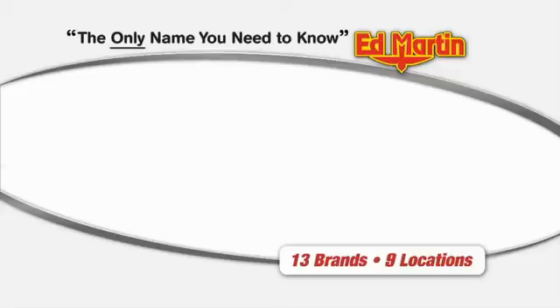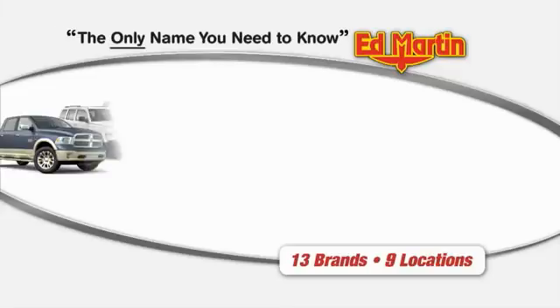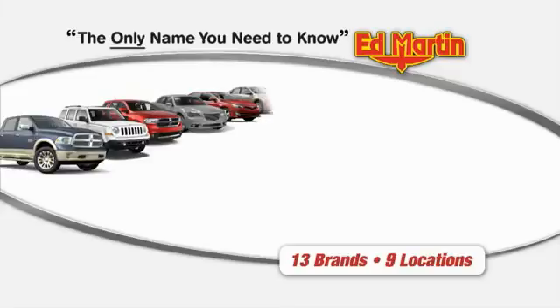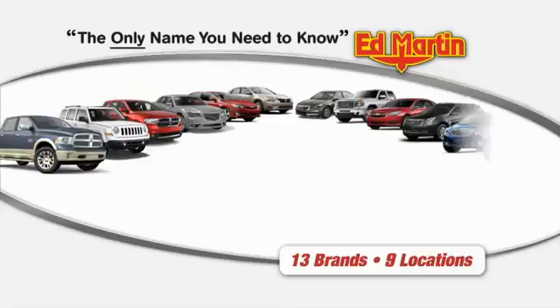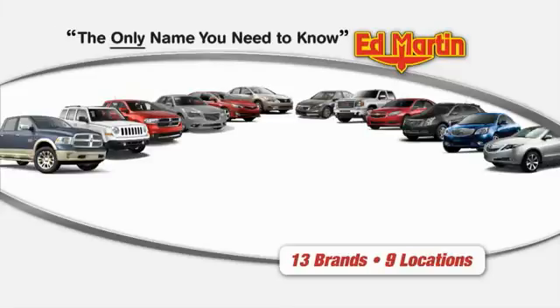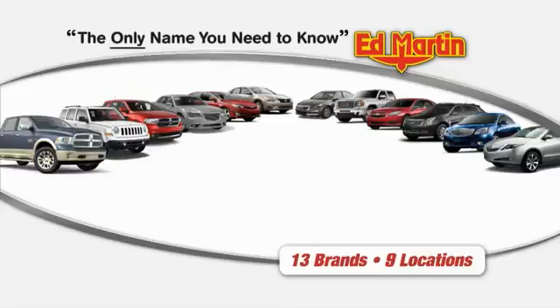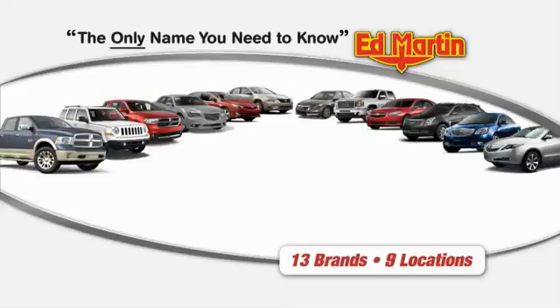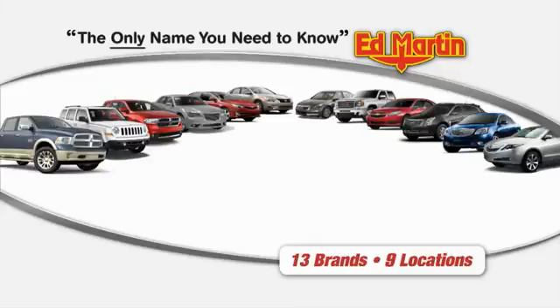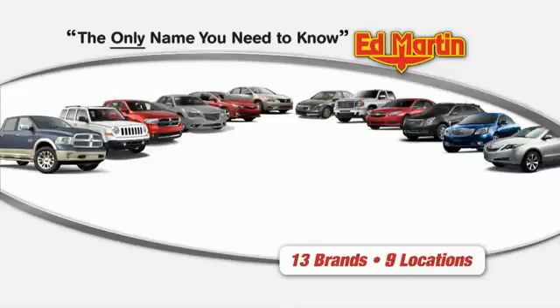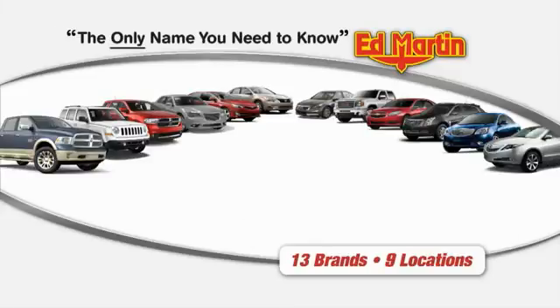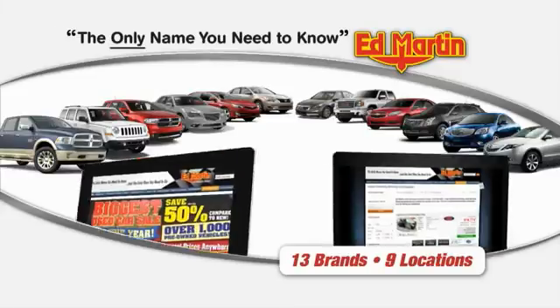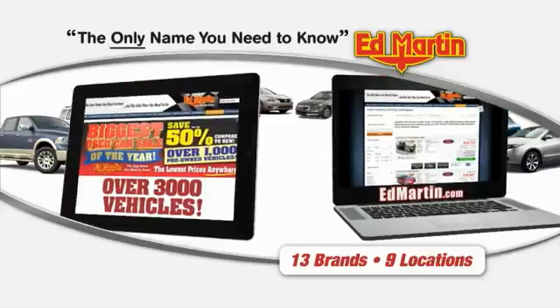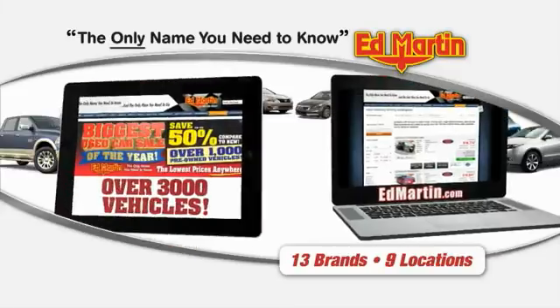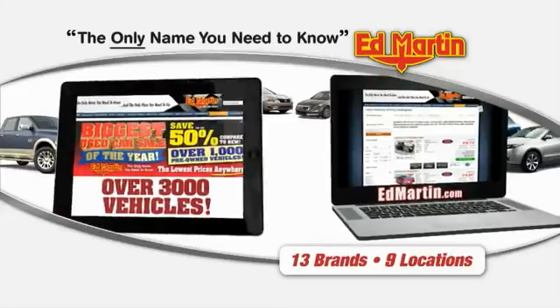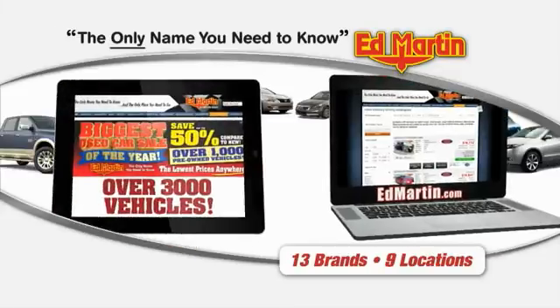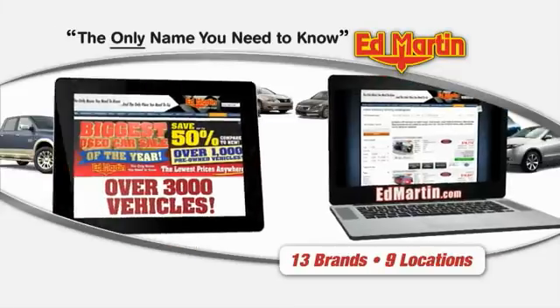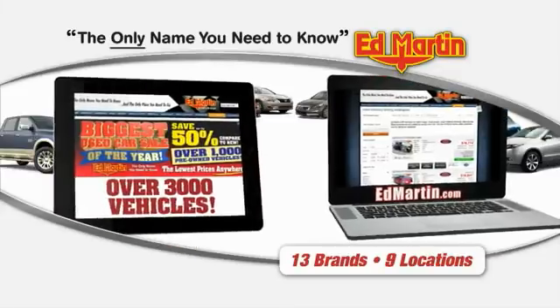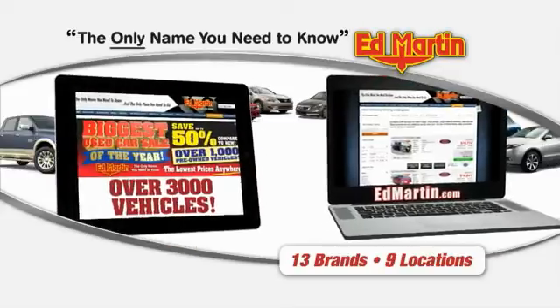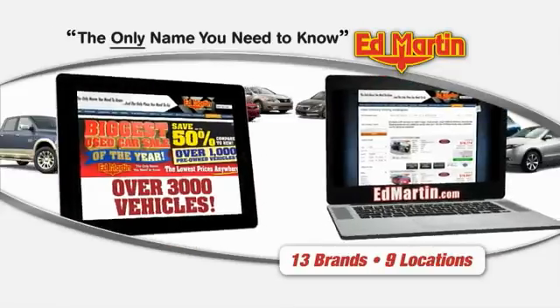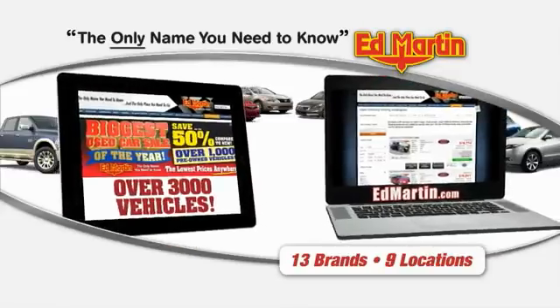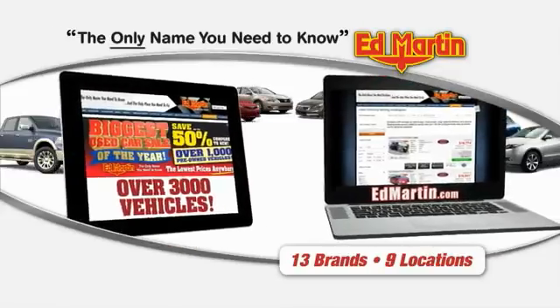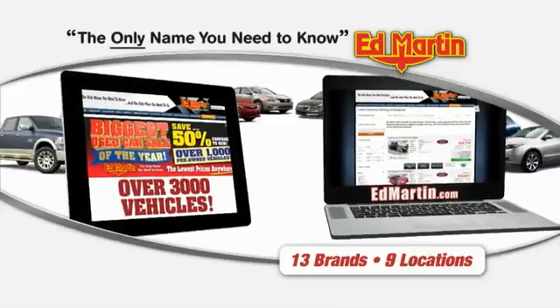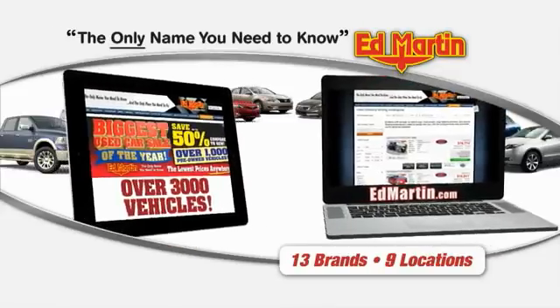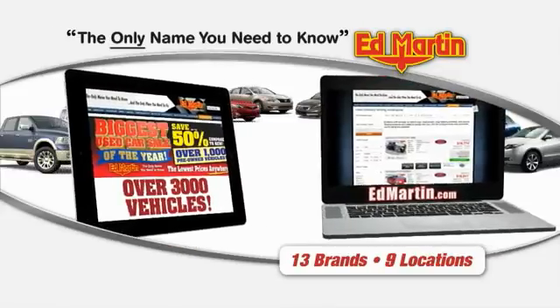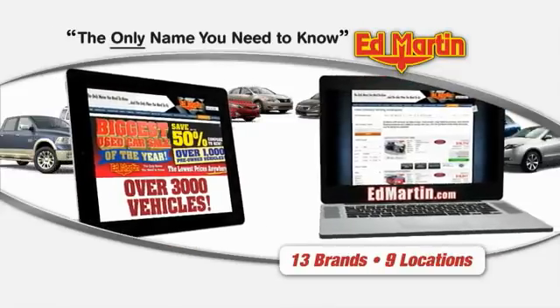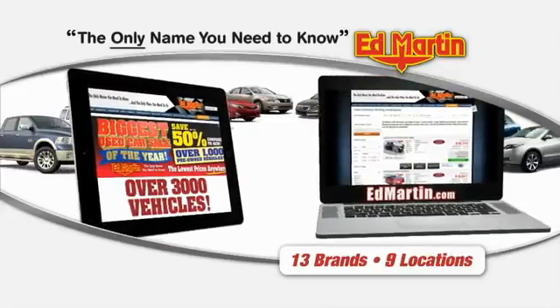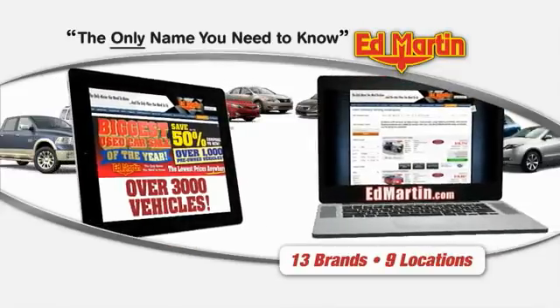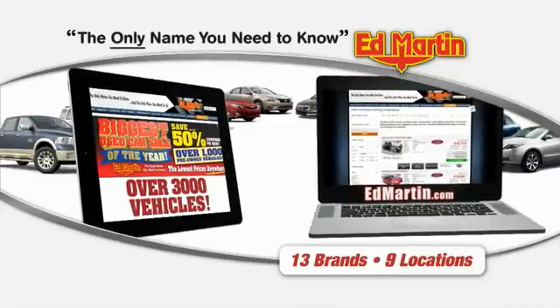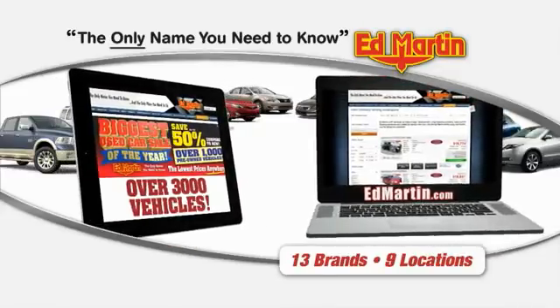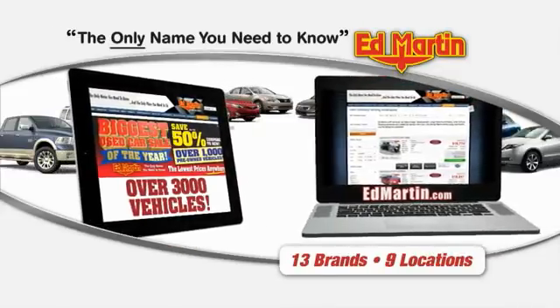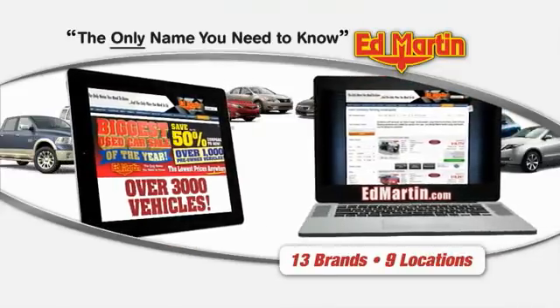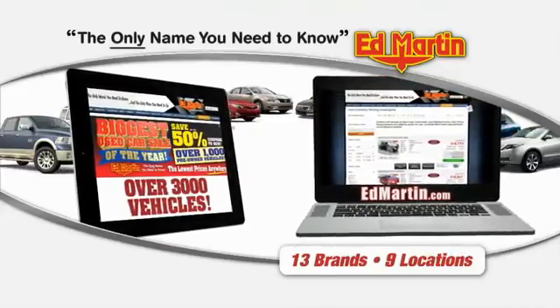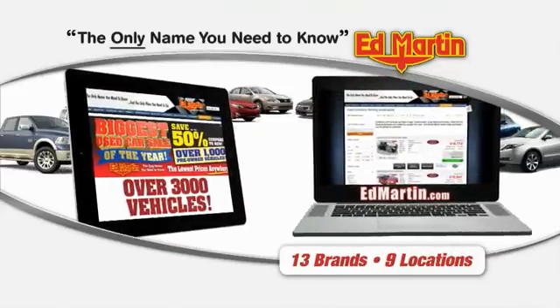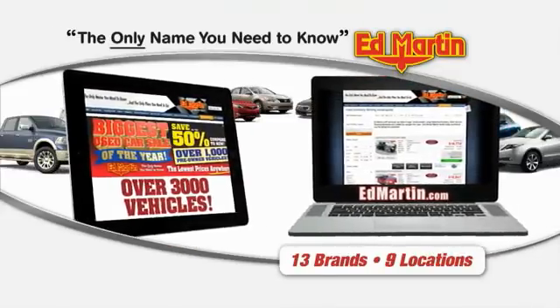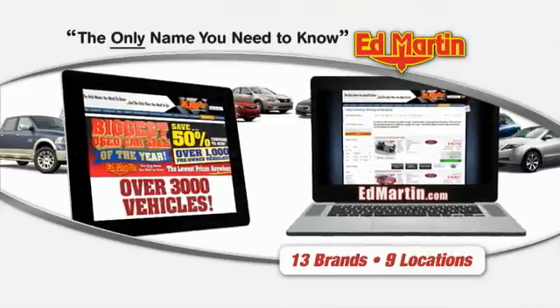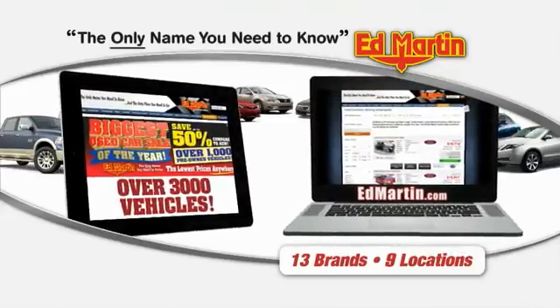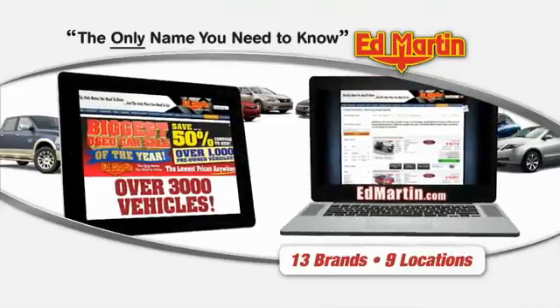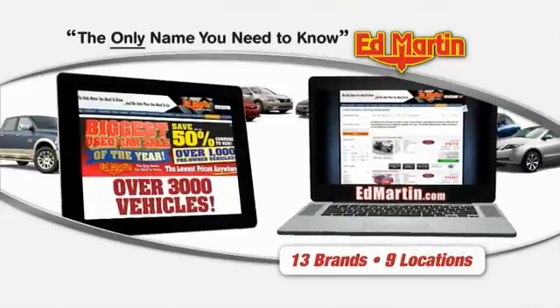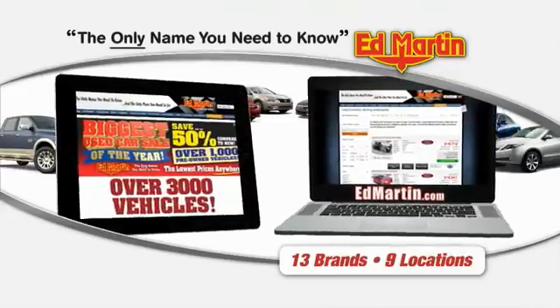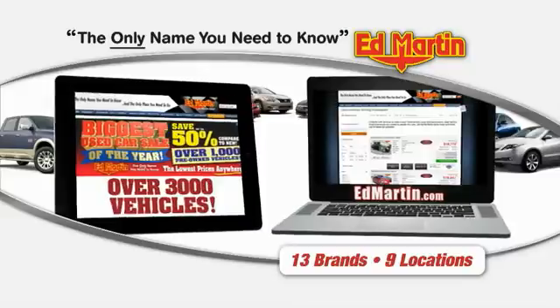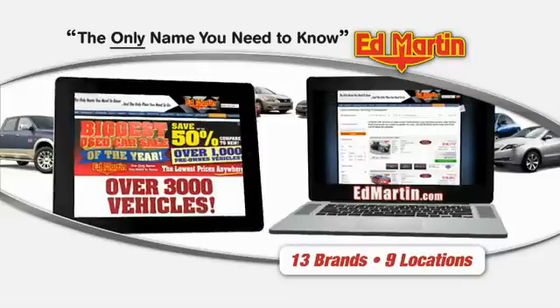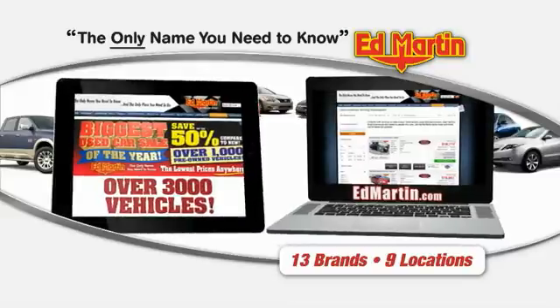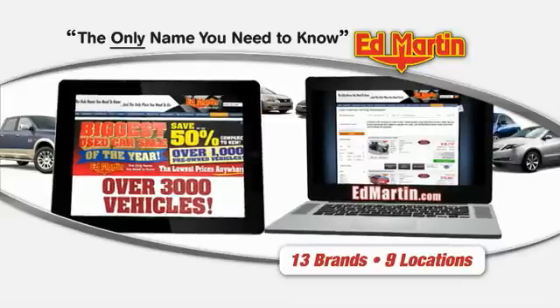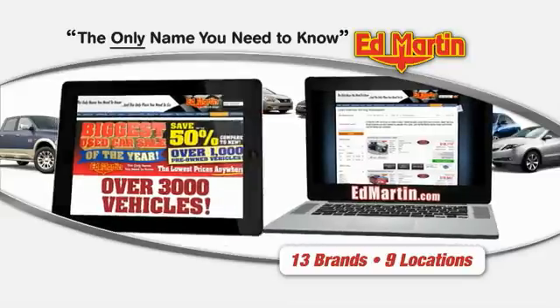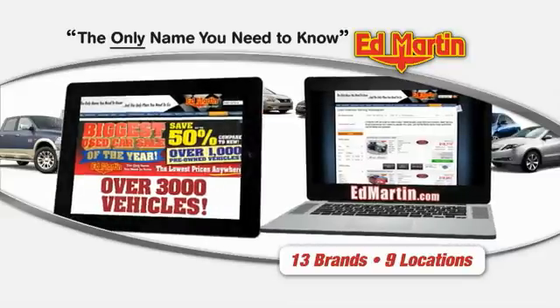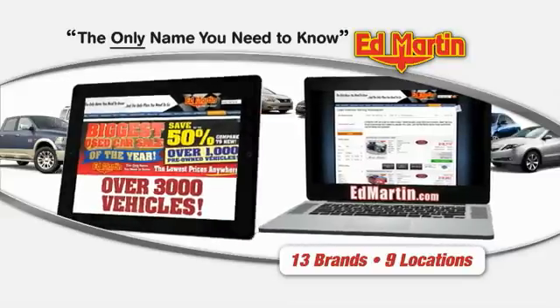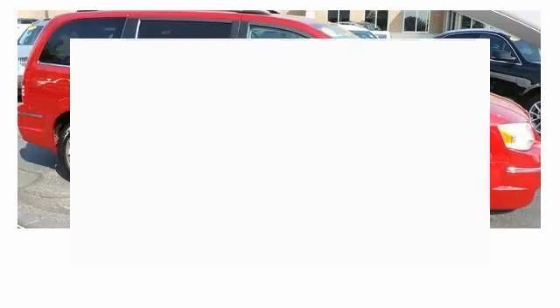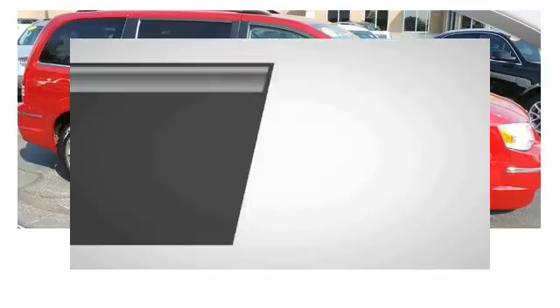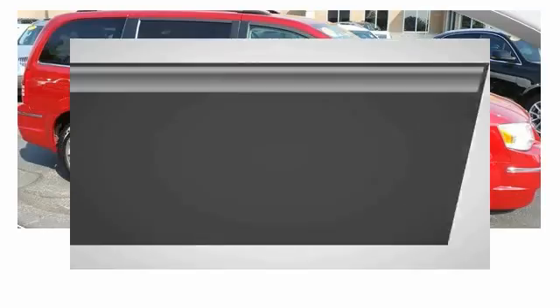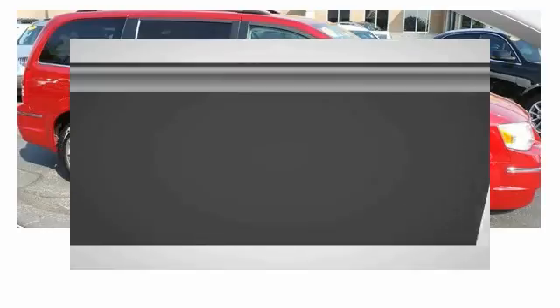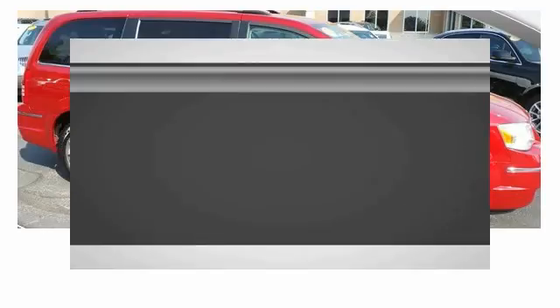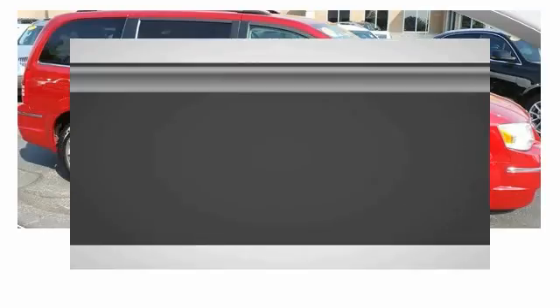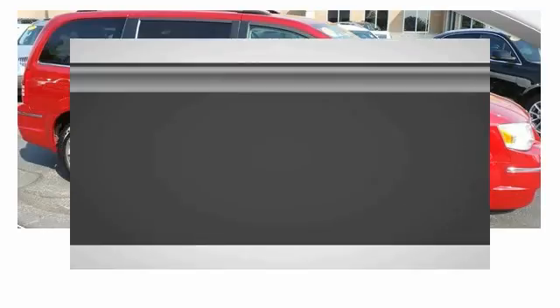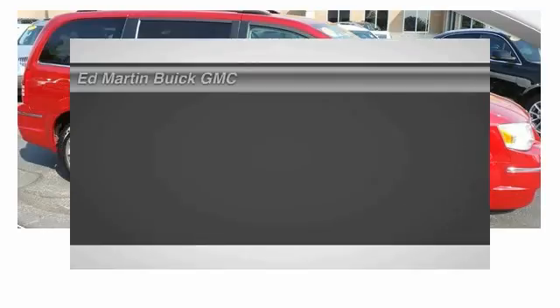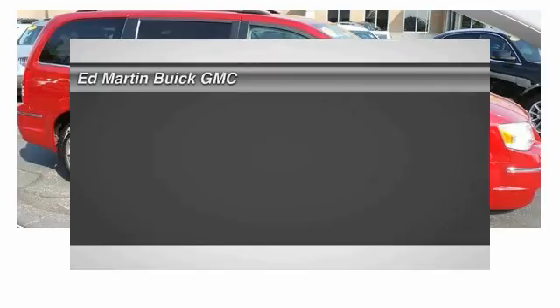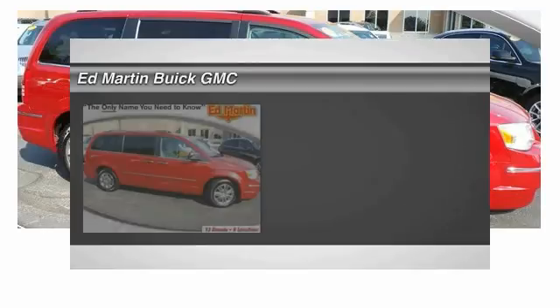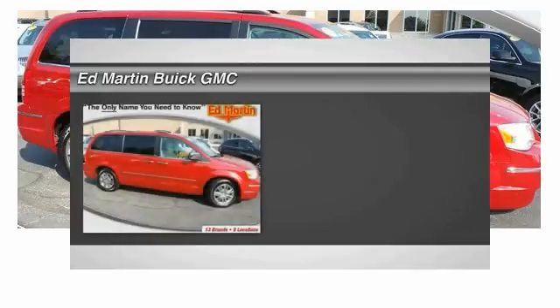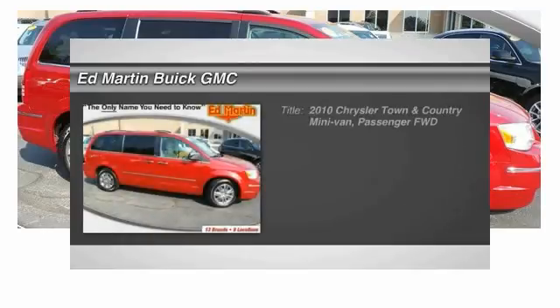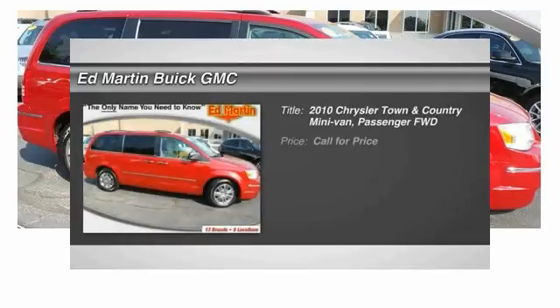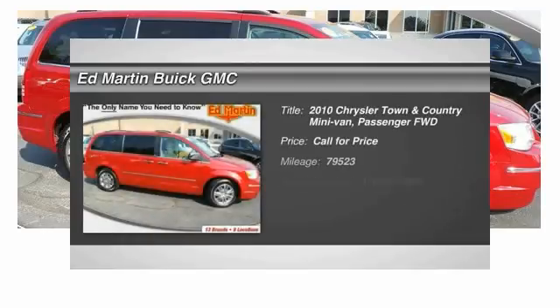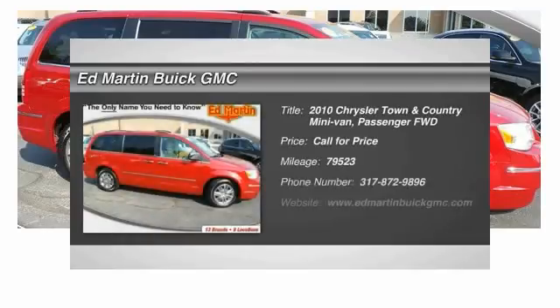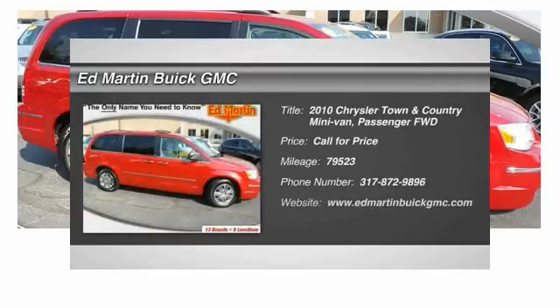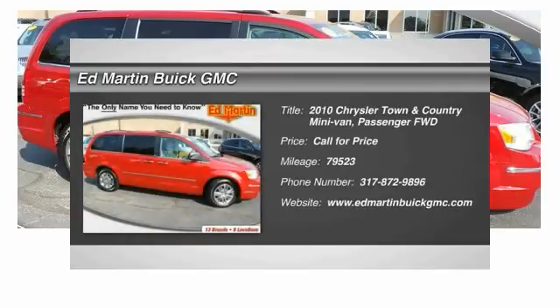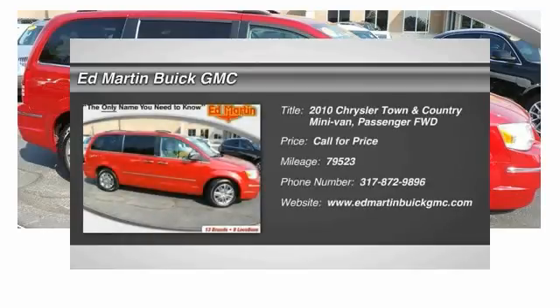Thank you for clicking our video. You can also shop over 3,000 more cars and trucks online at edmartin.com. 2010 Town & Country.